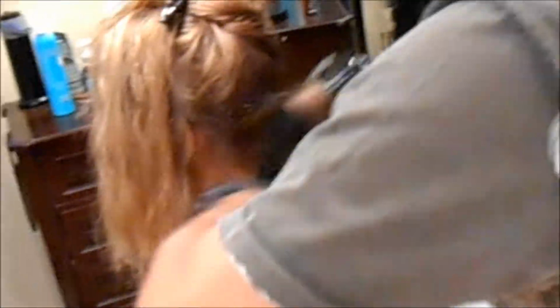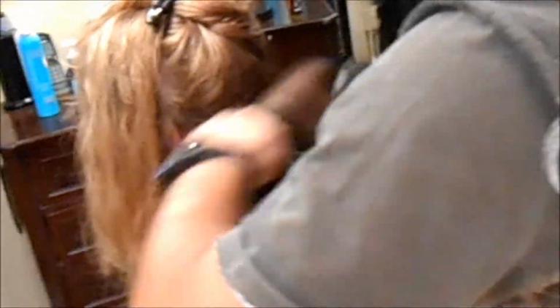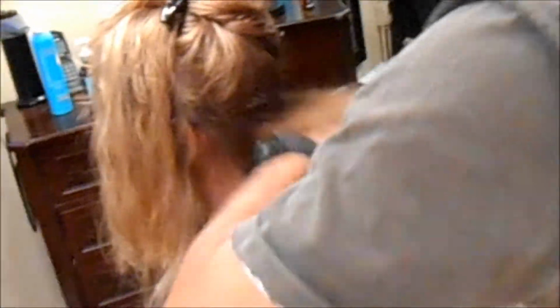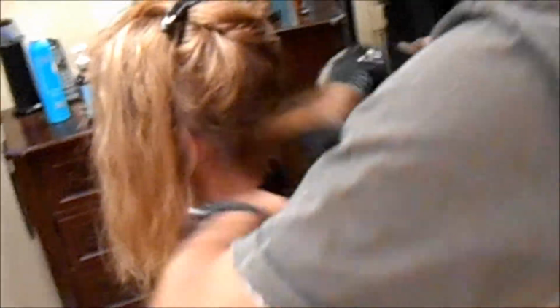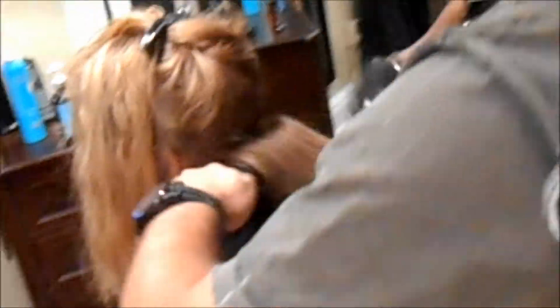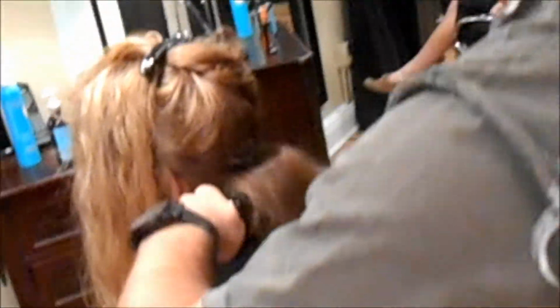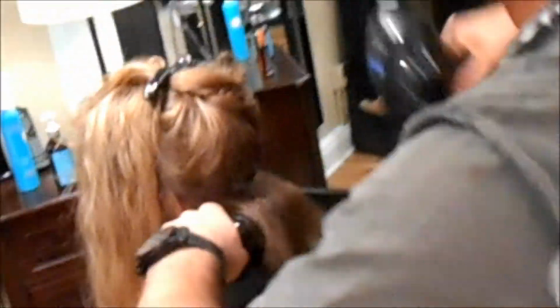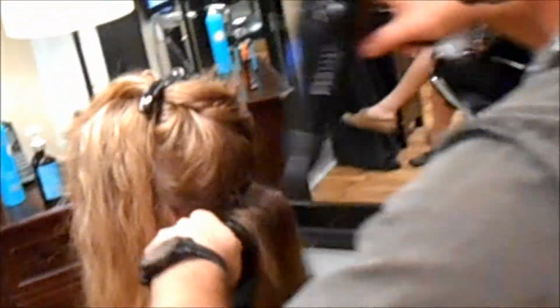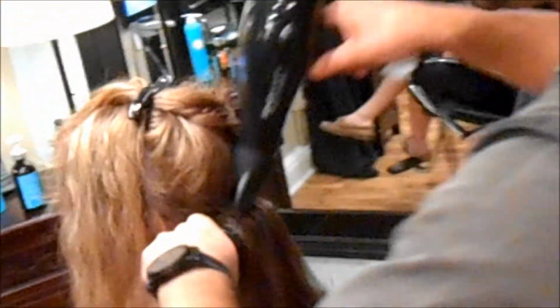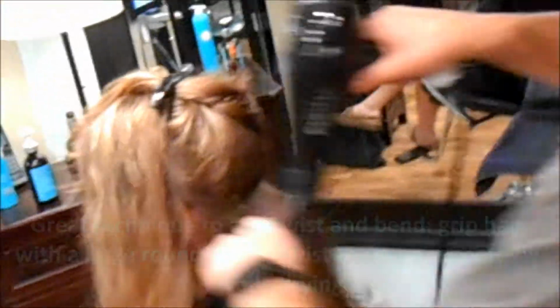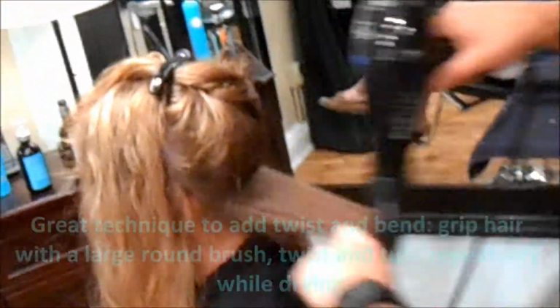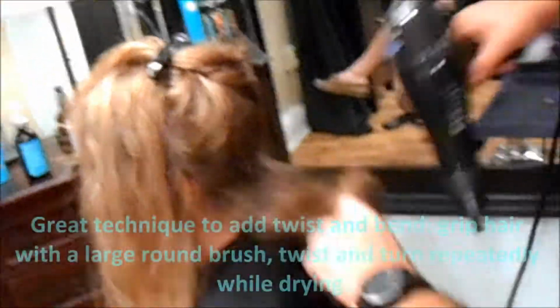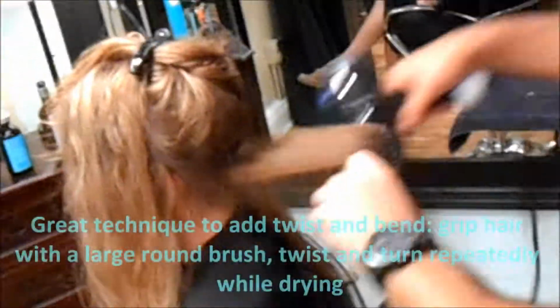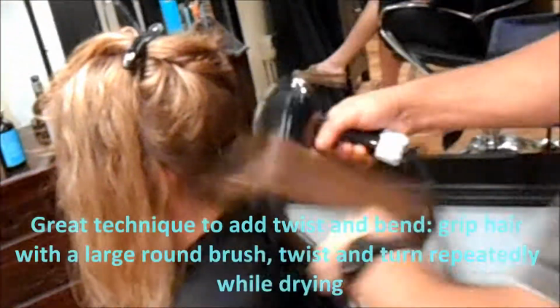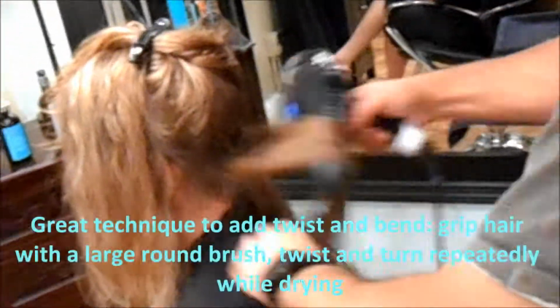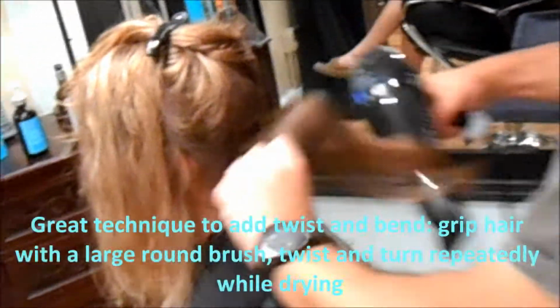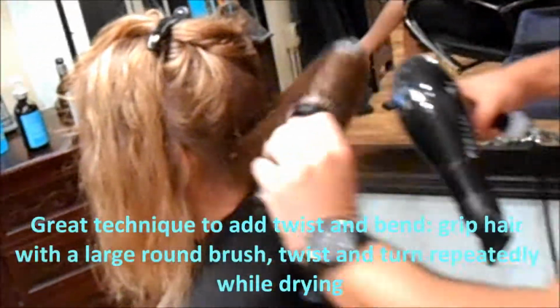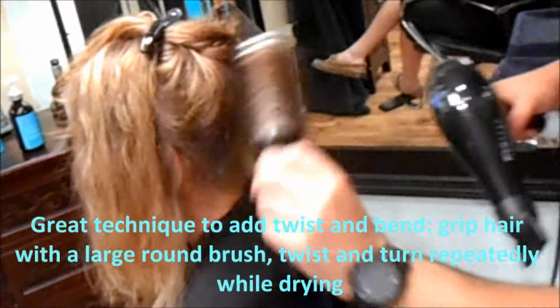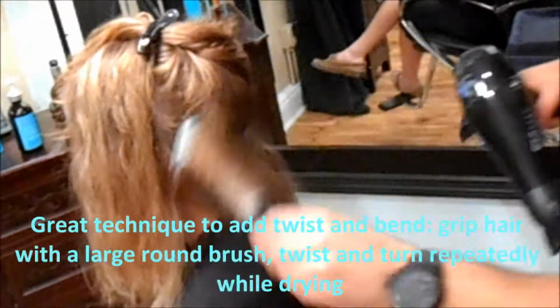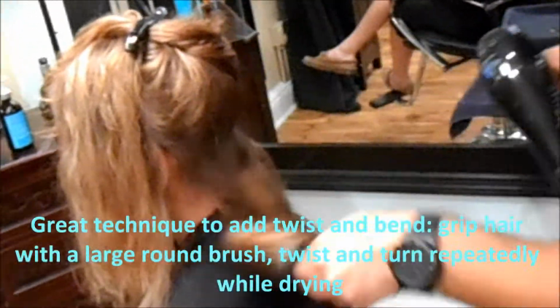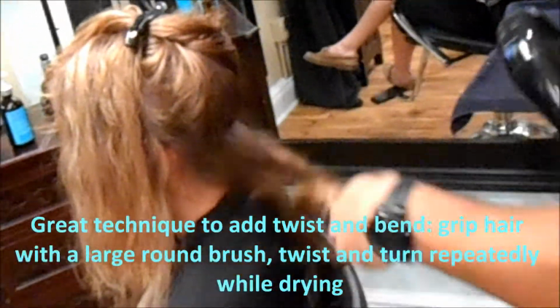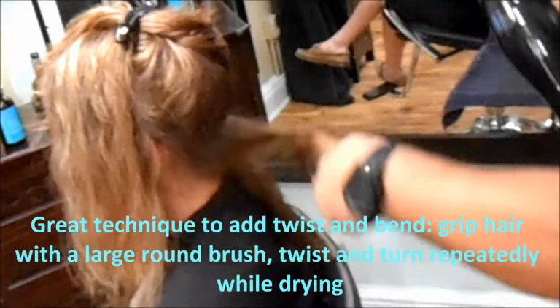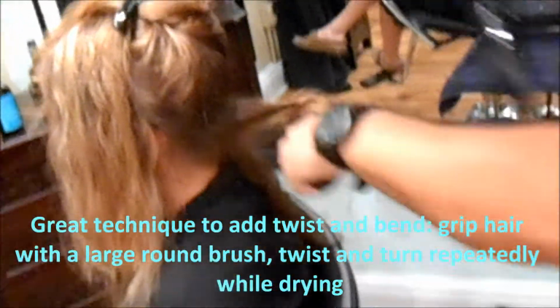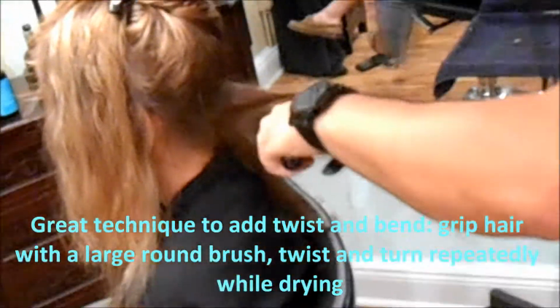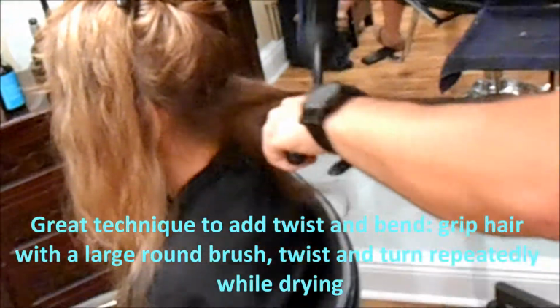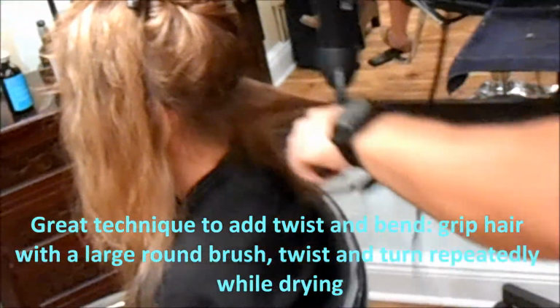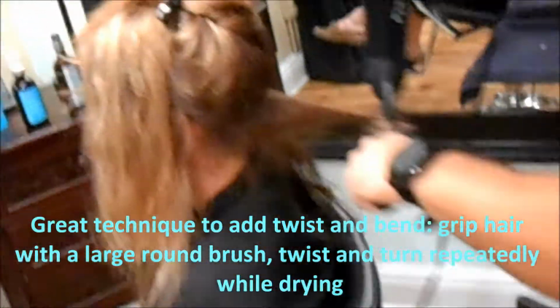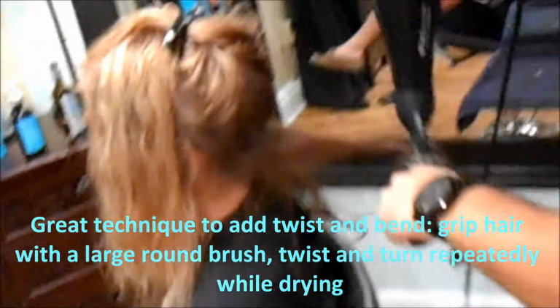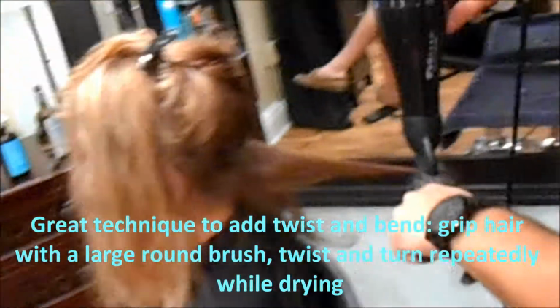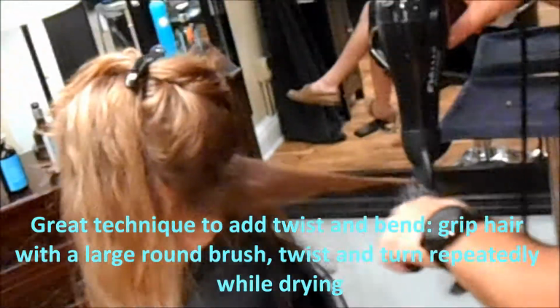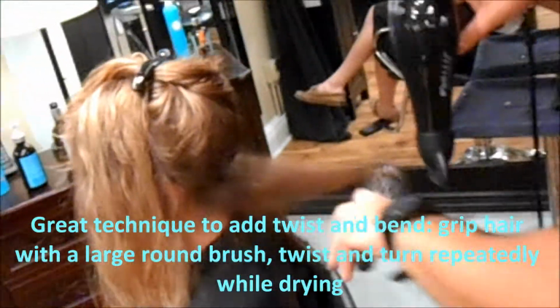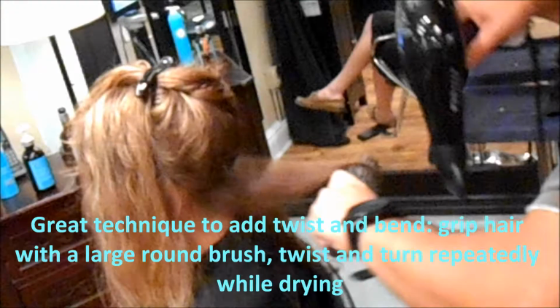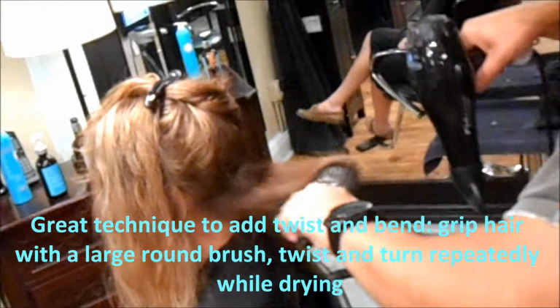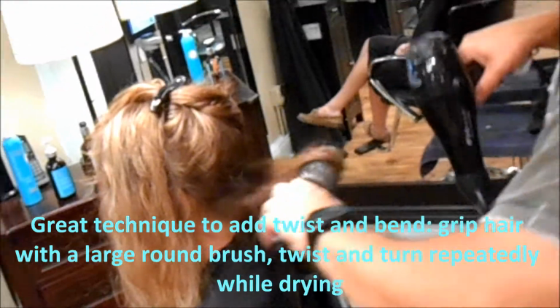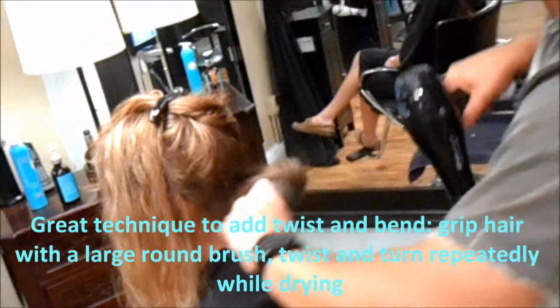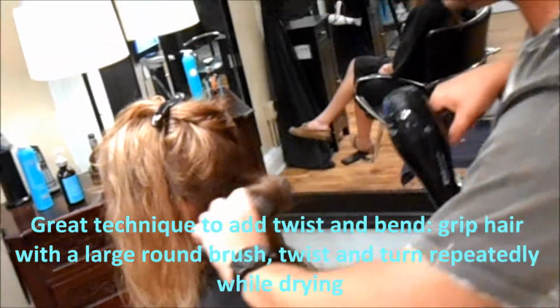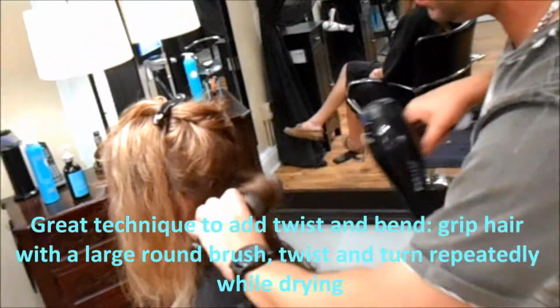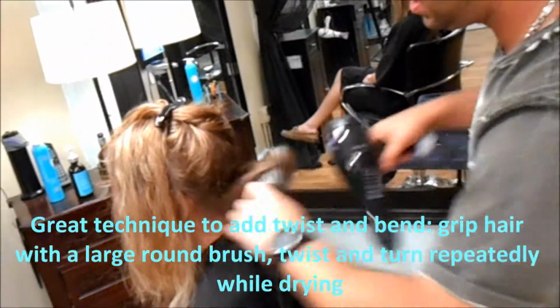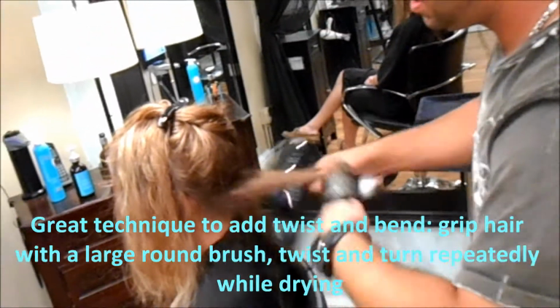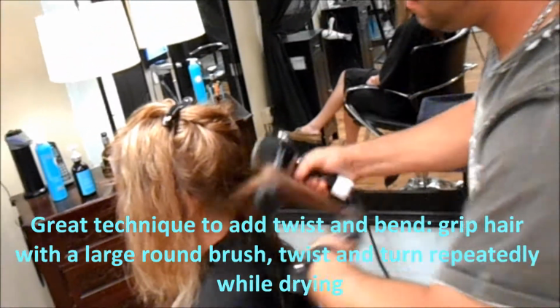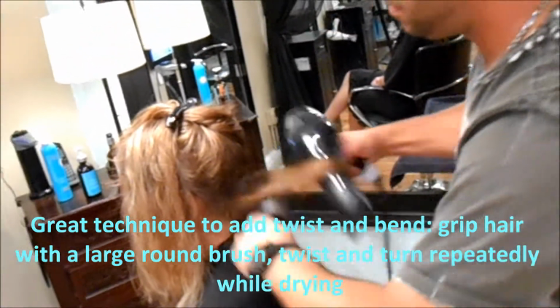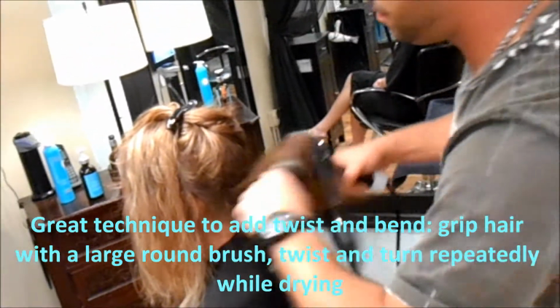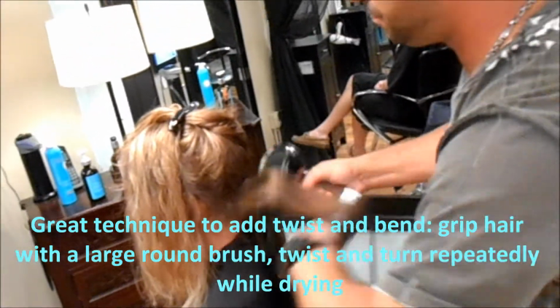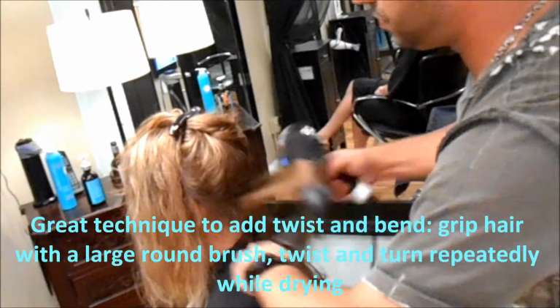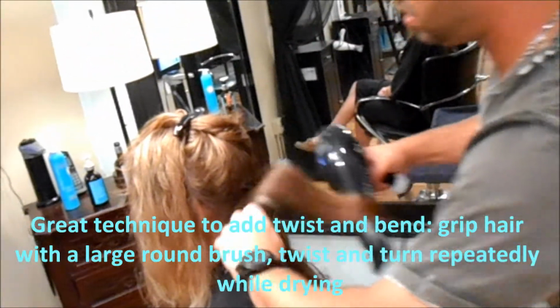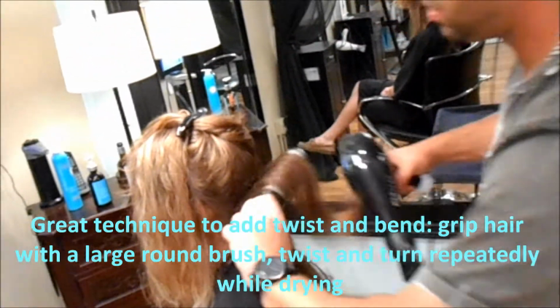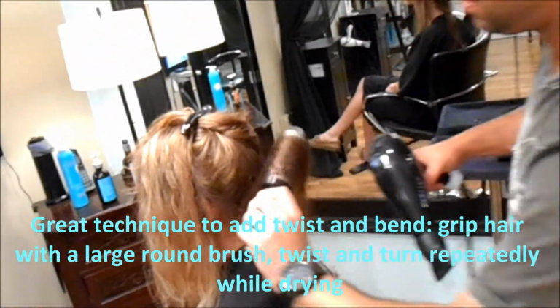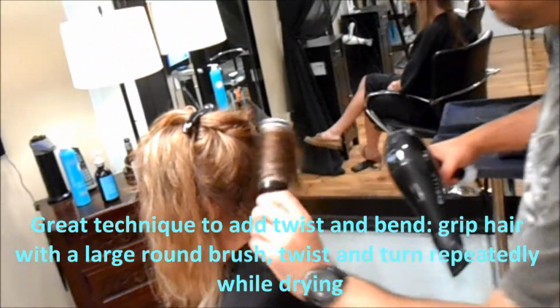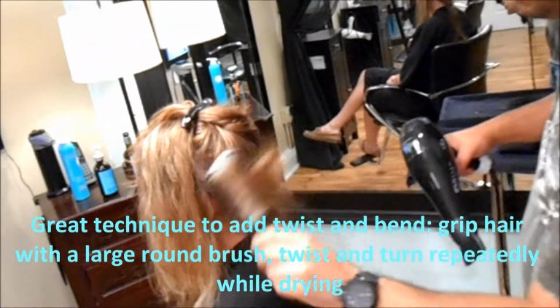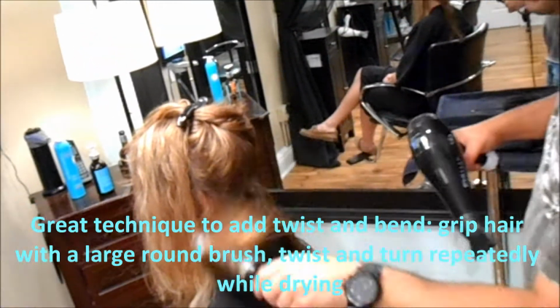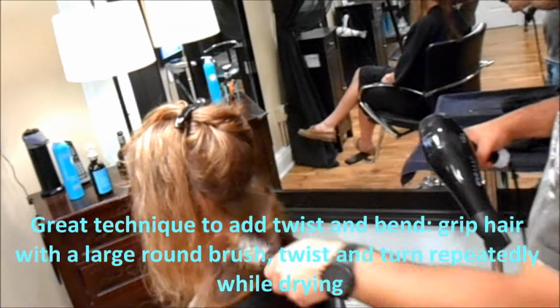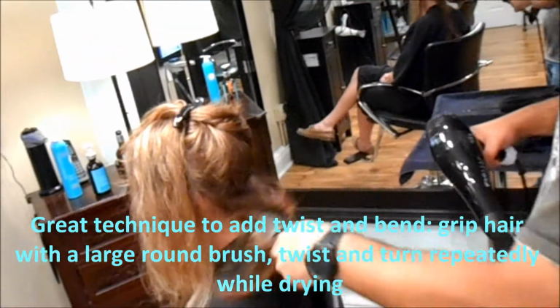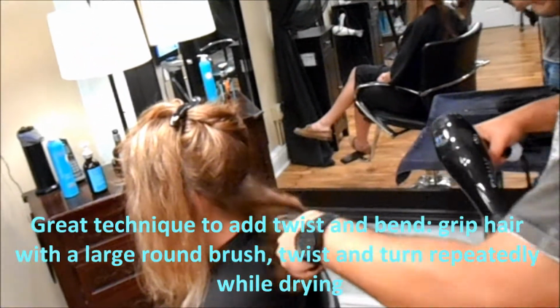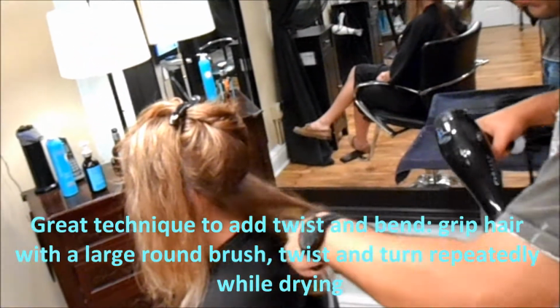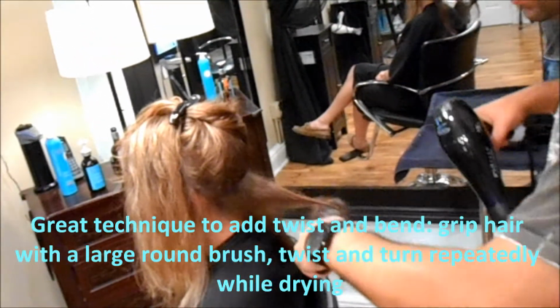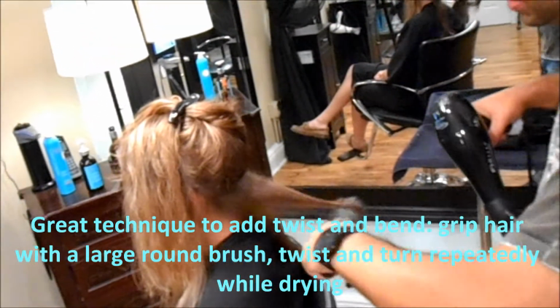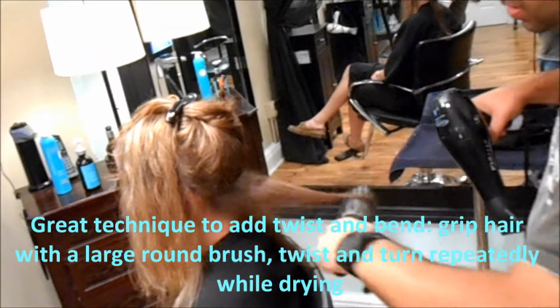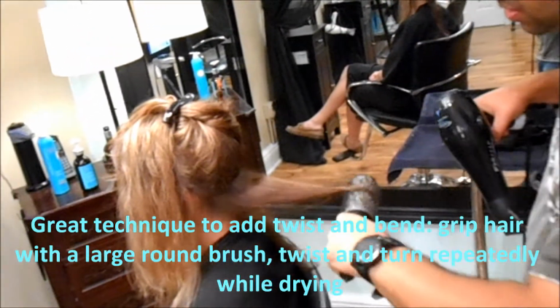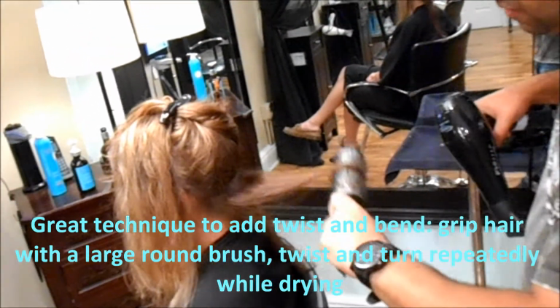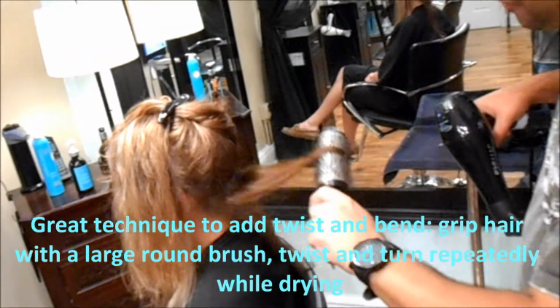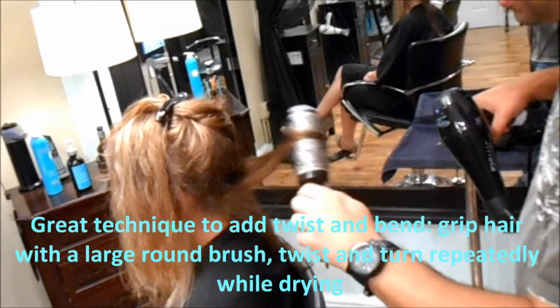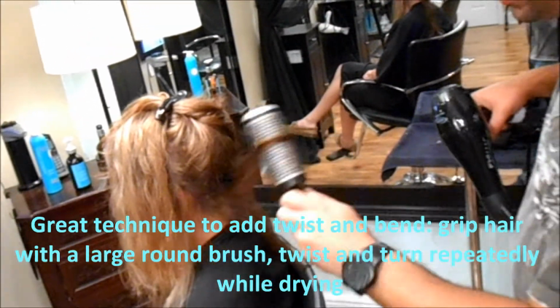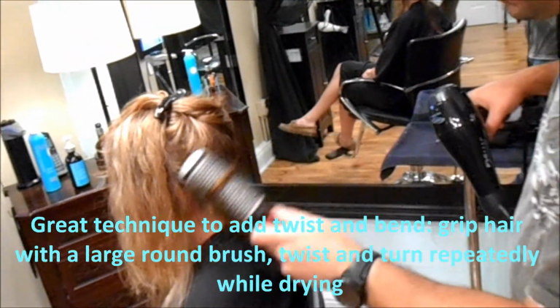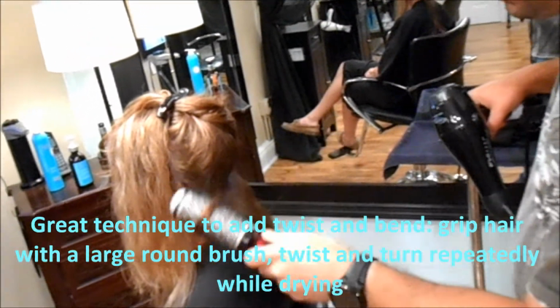This is a tricky technique to do at home. It really helps — maybe your stylist can do it for you.